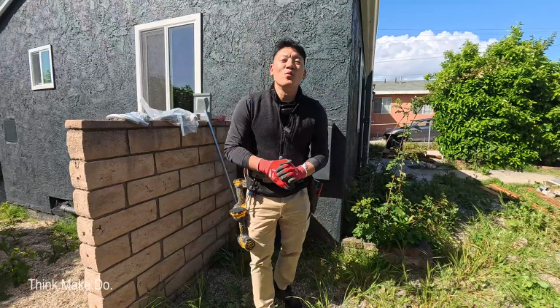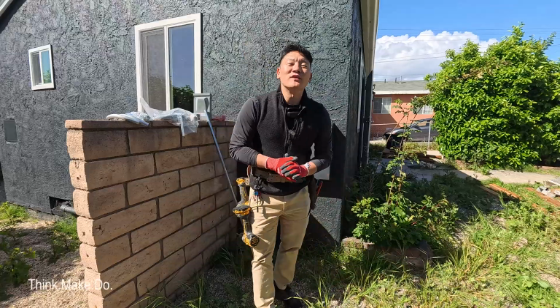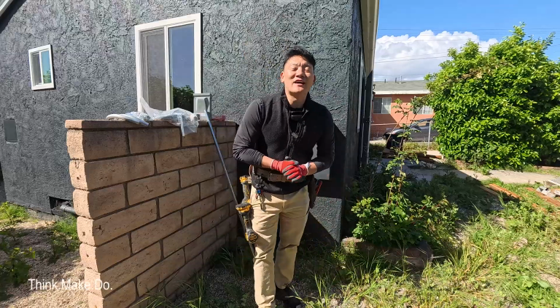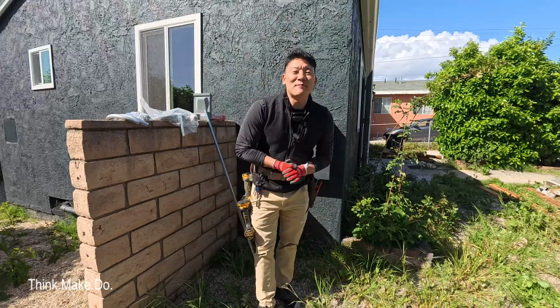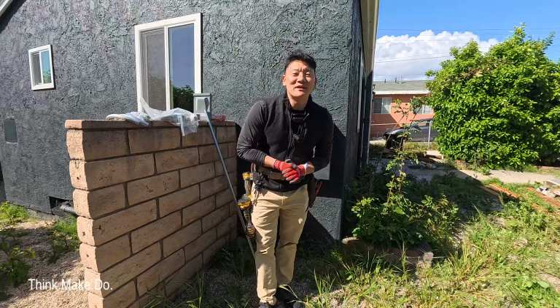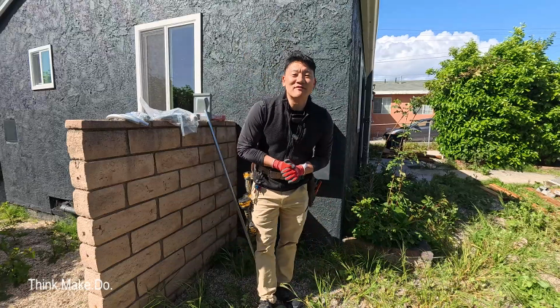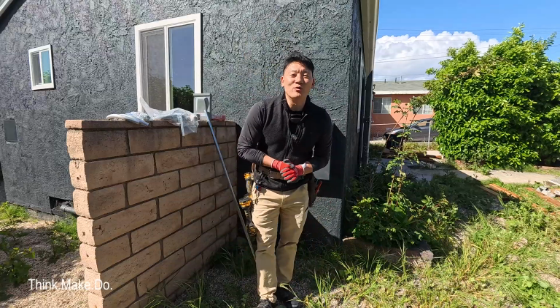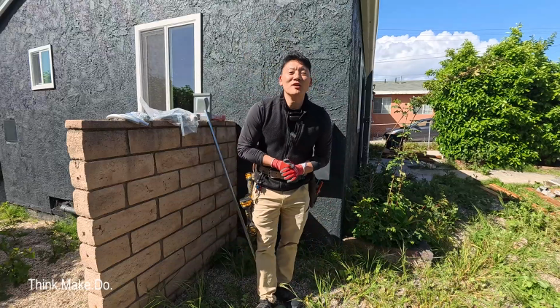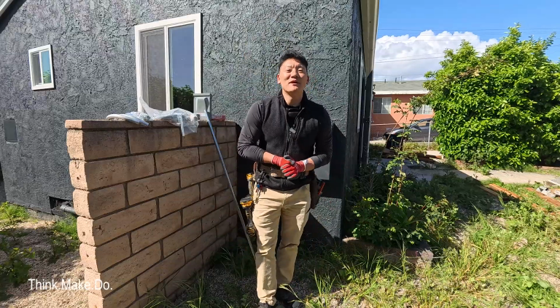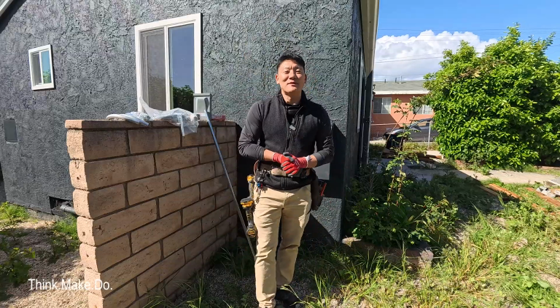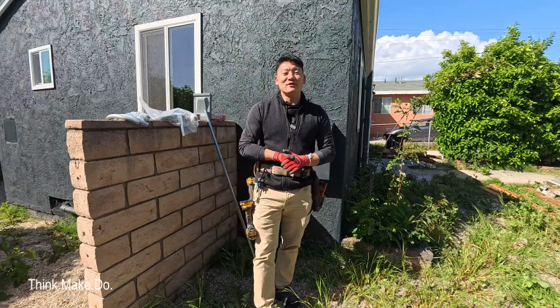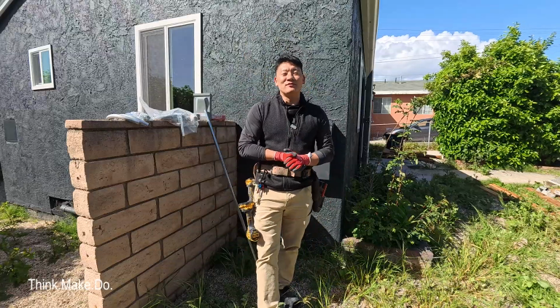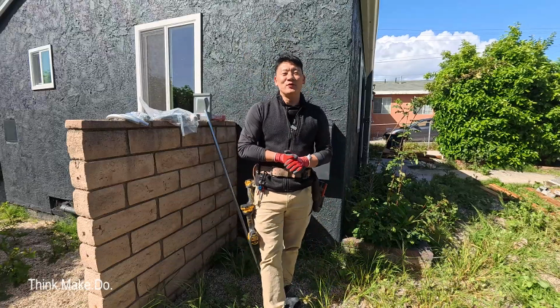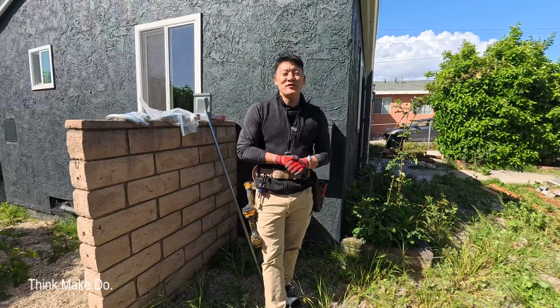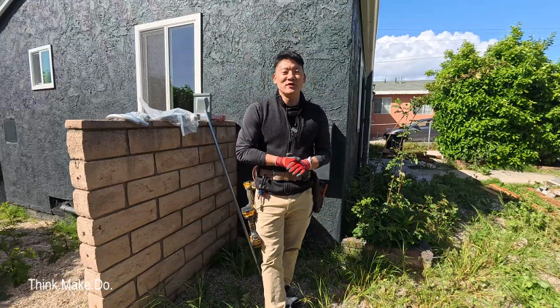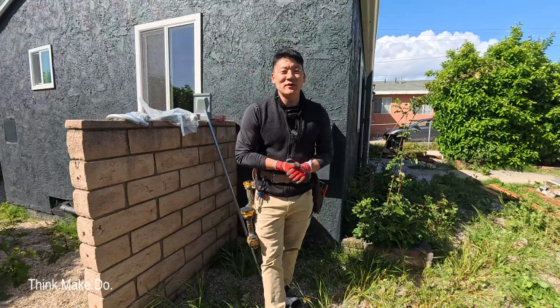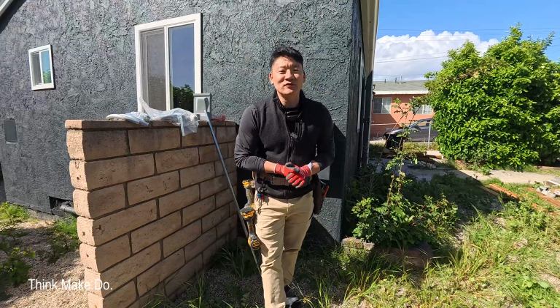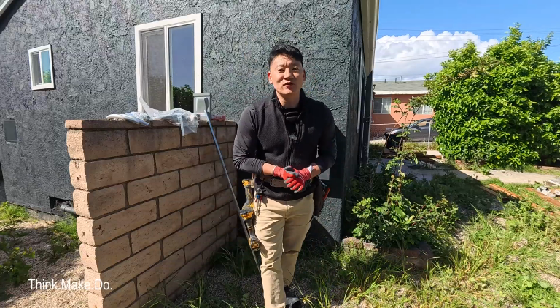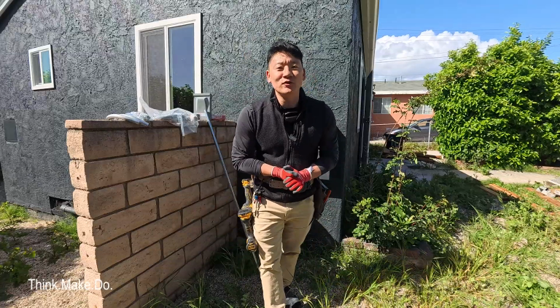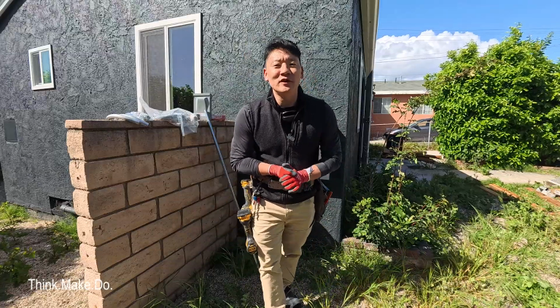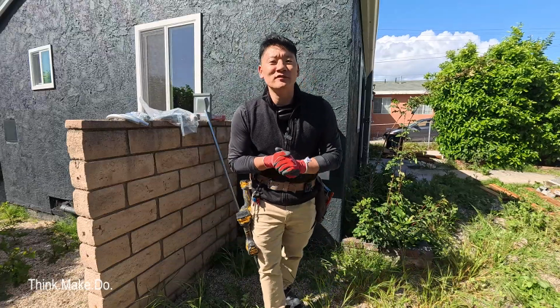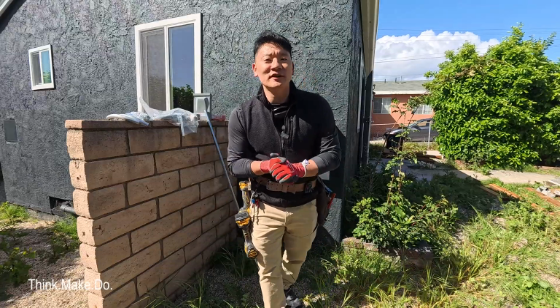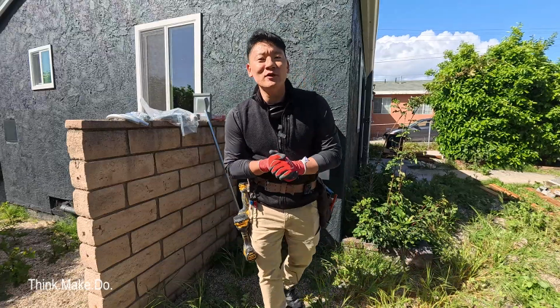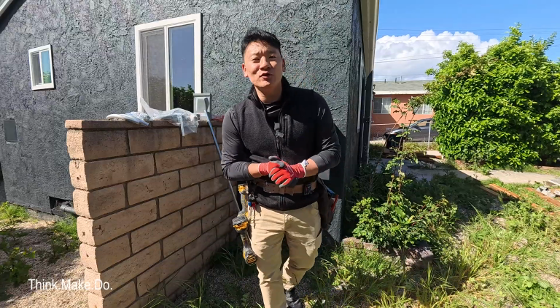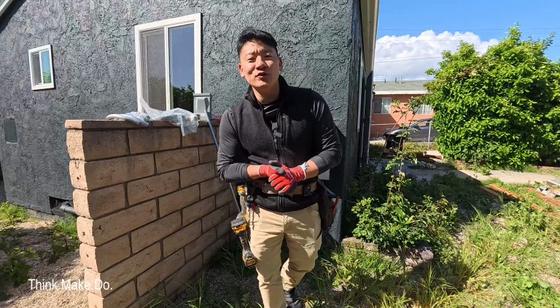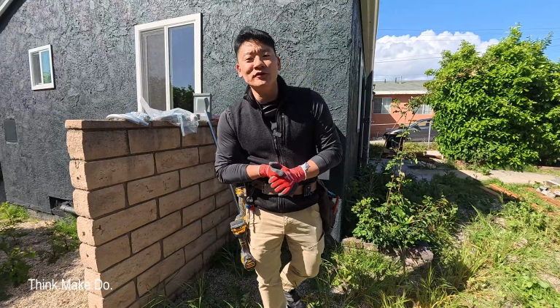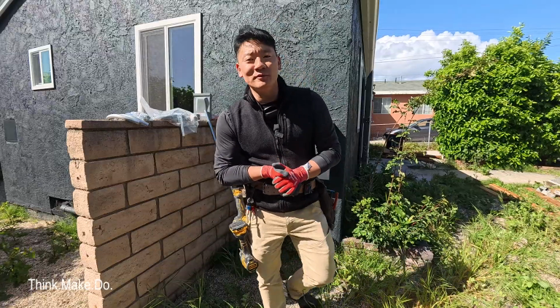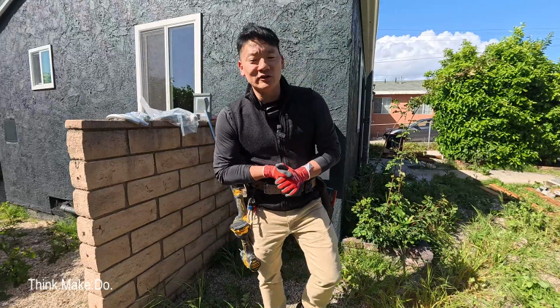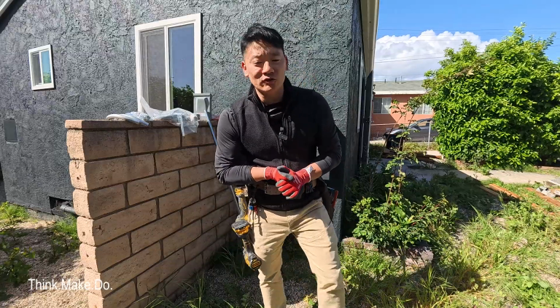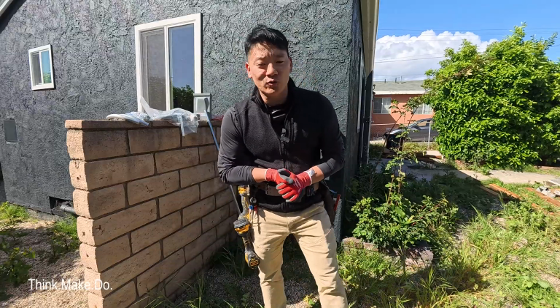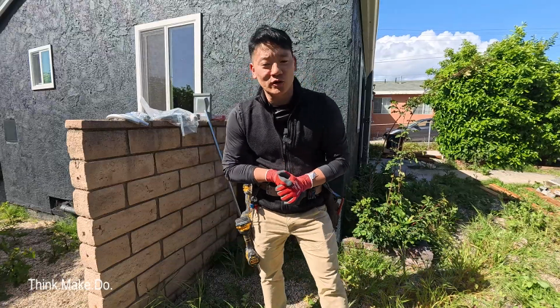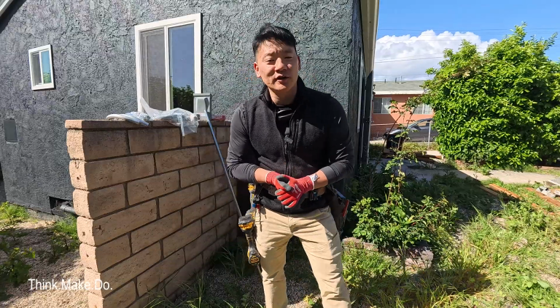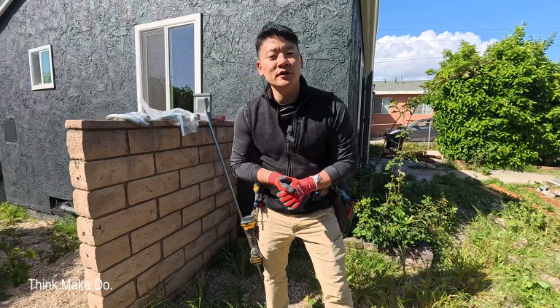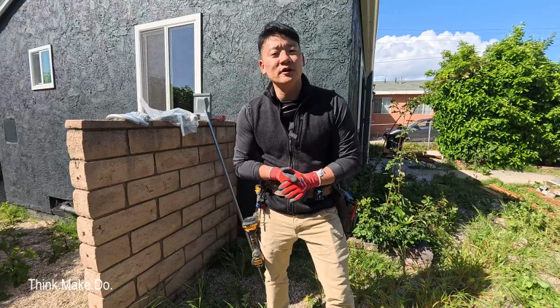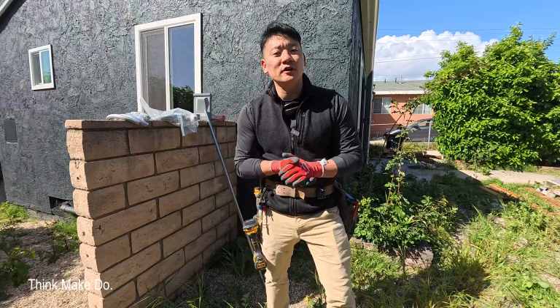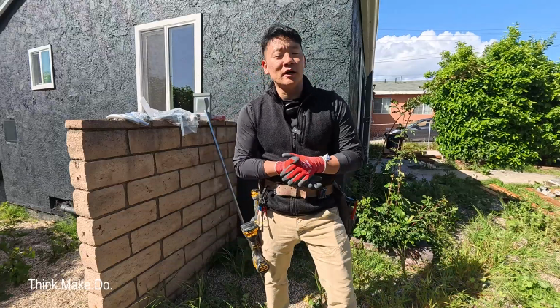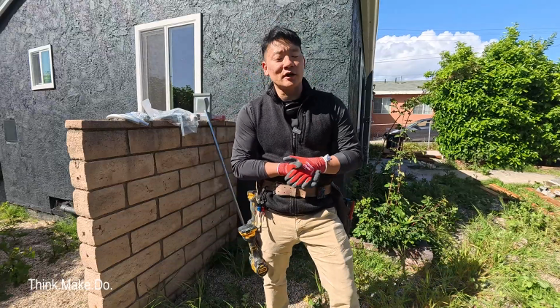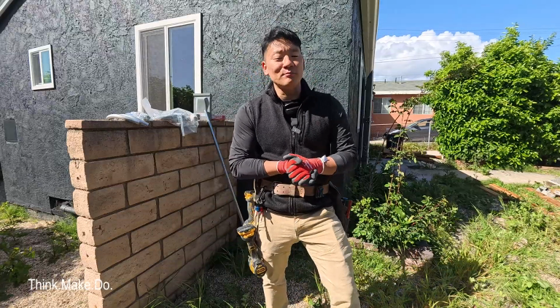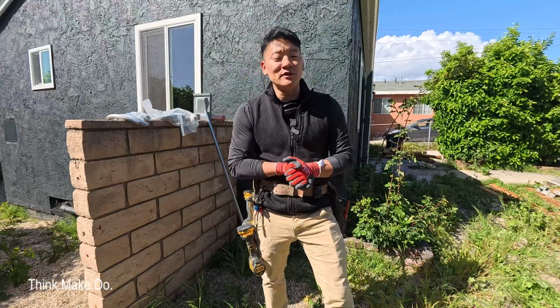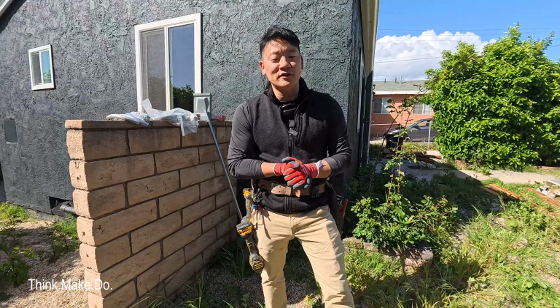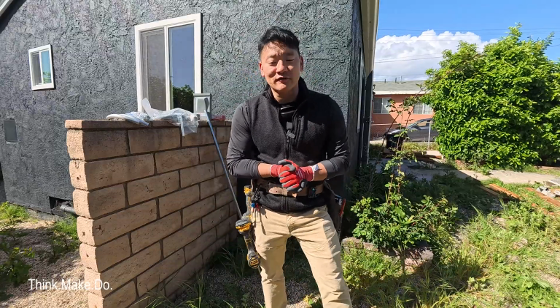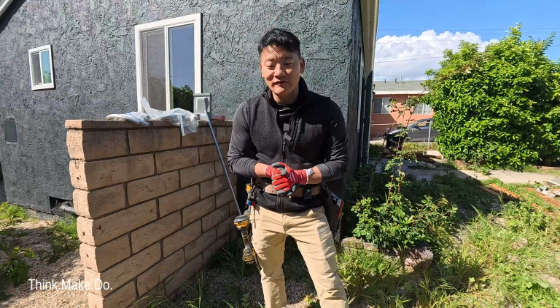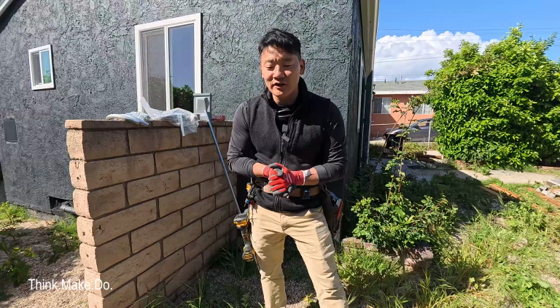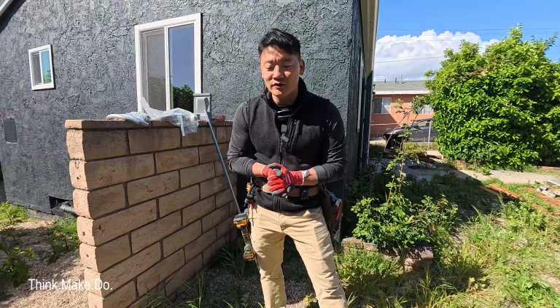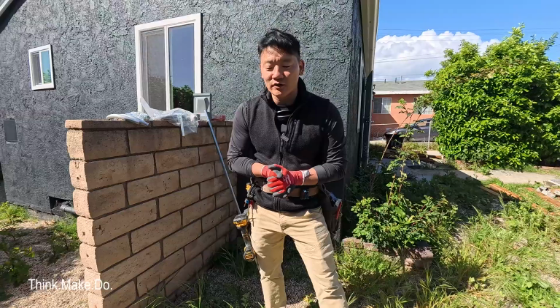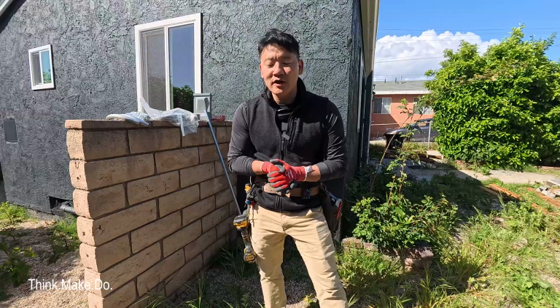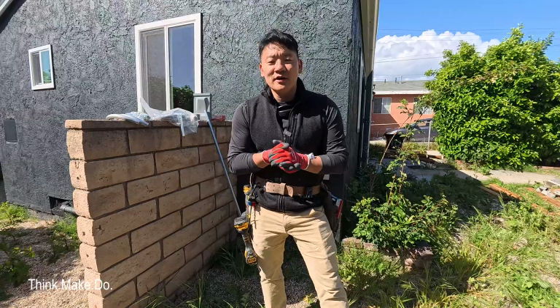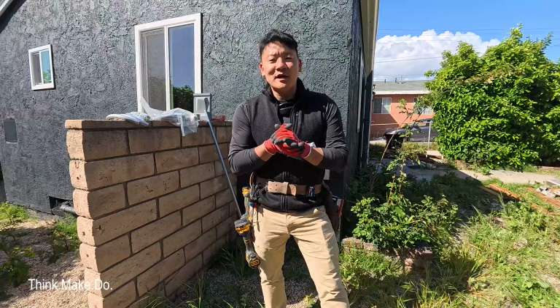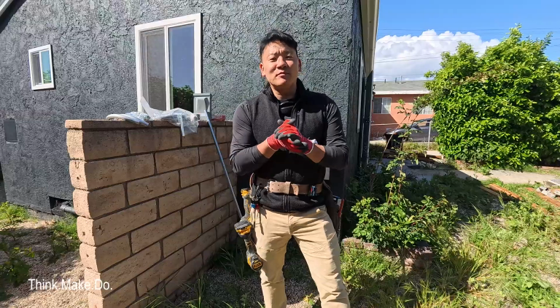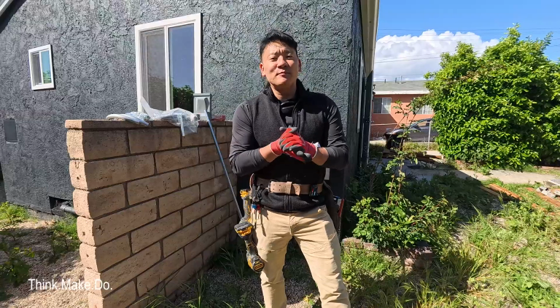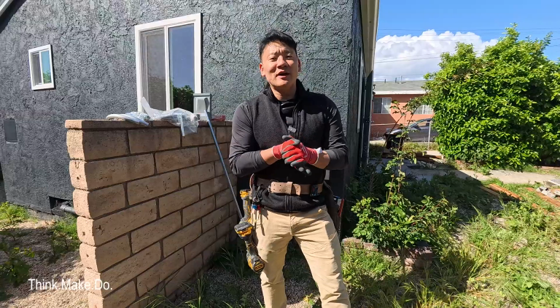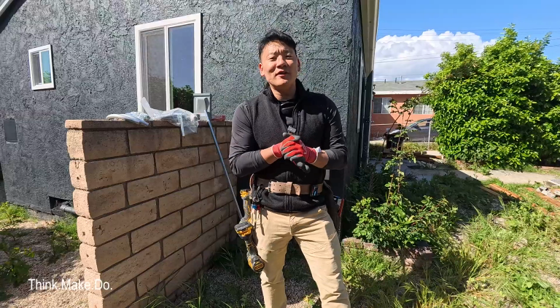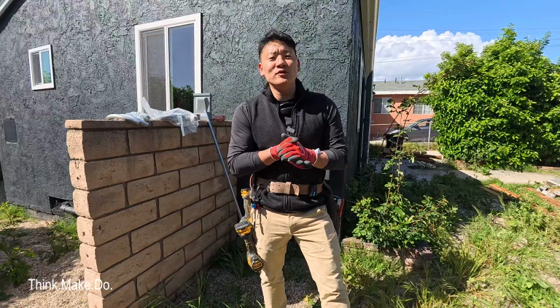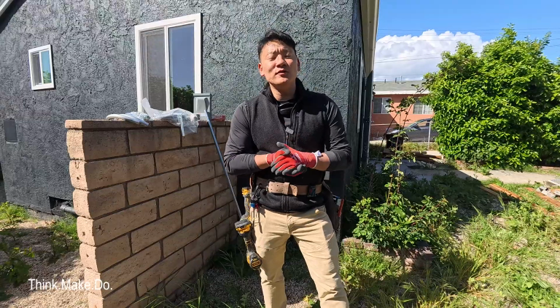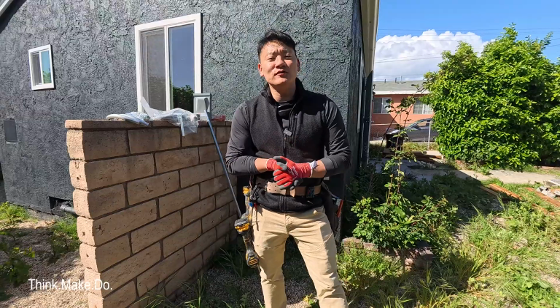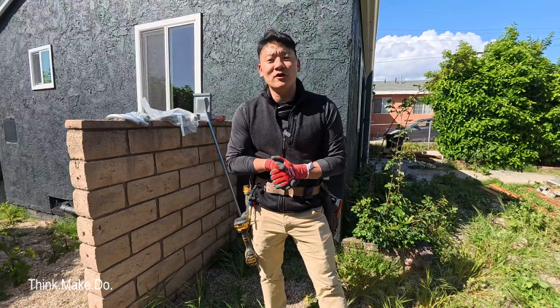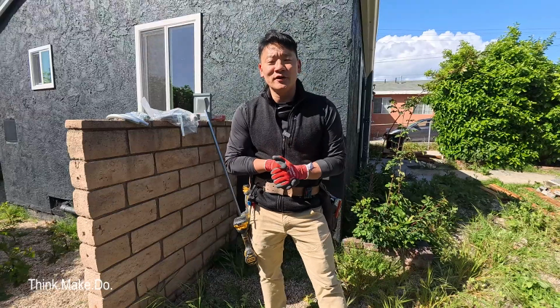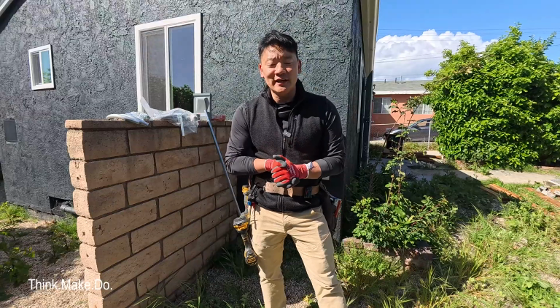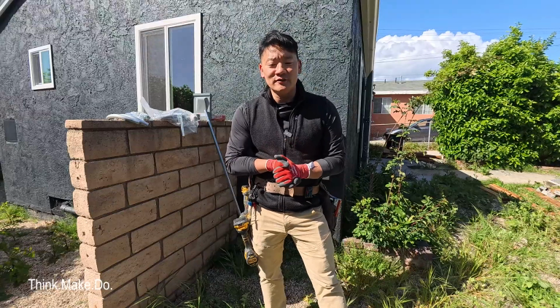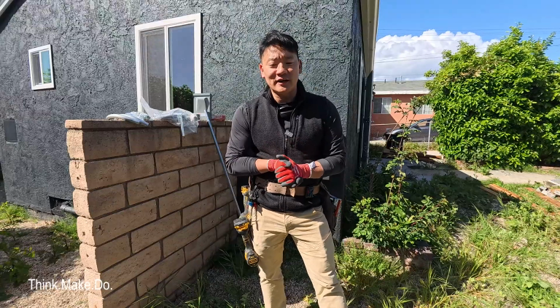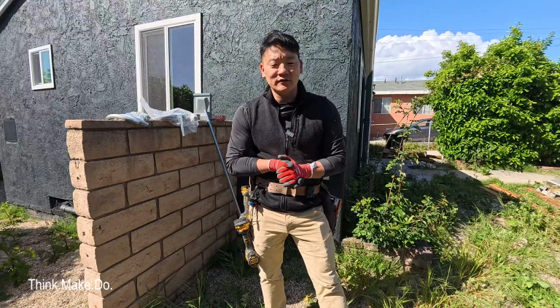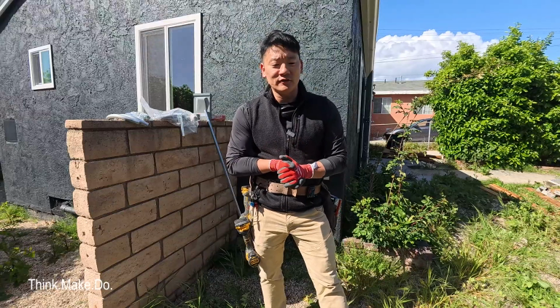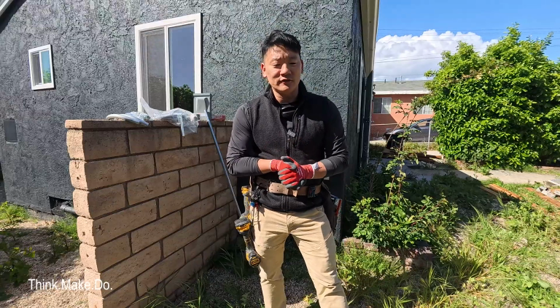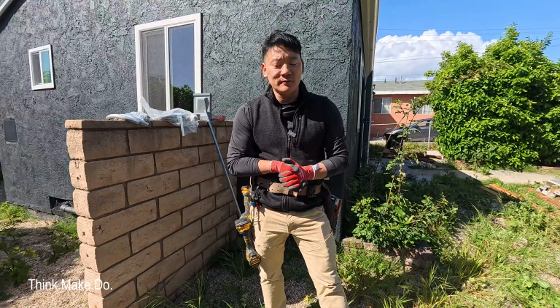What is happening everyone? My name is Phil with ThinkBakeDo and today we're doing some electrical work here on our mid-season renovation and preparing to install an HVAC system.